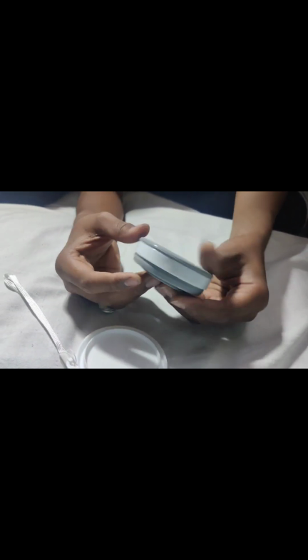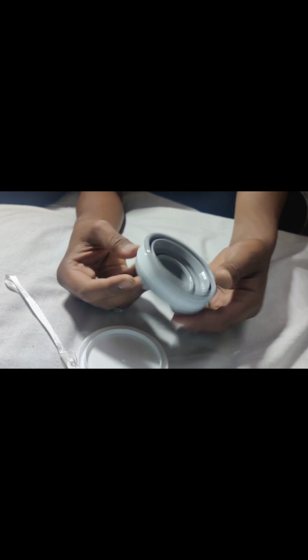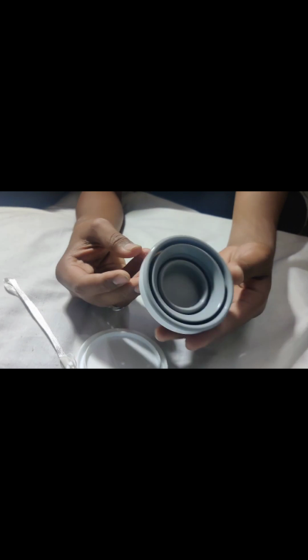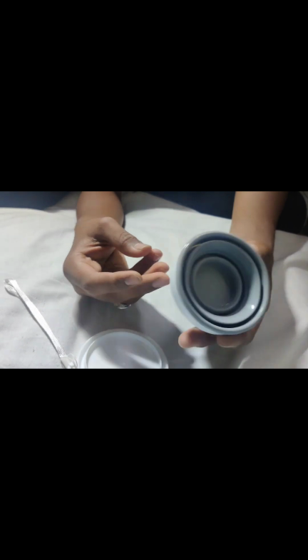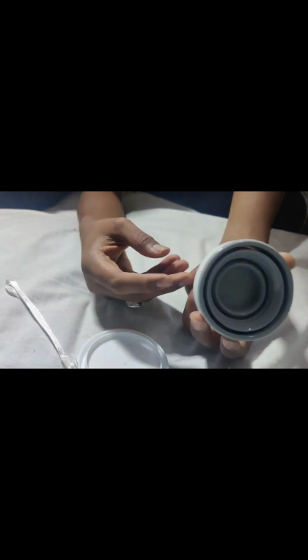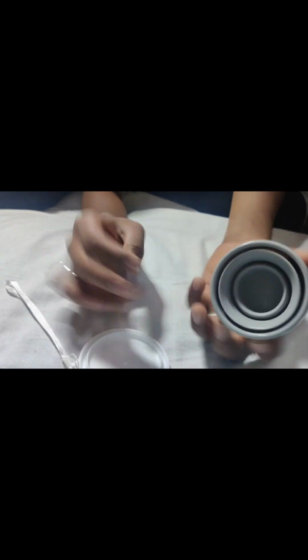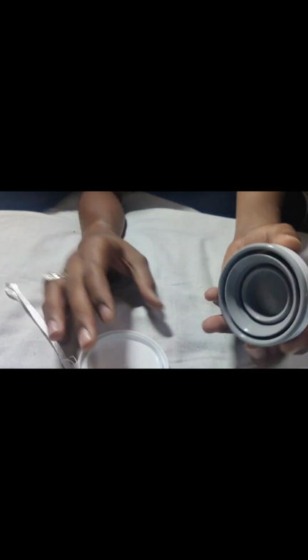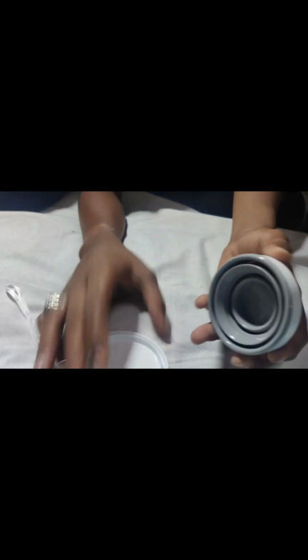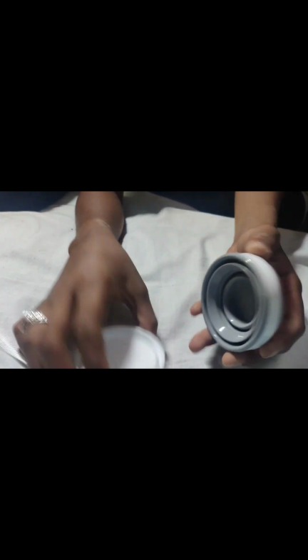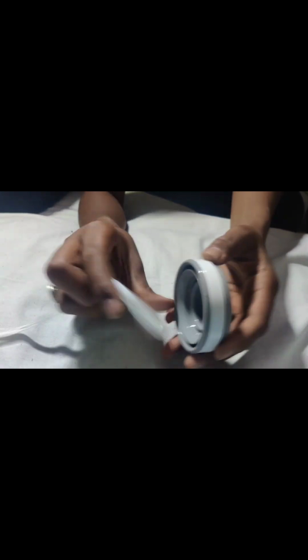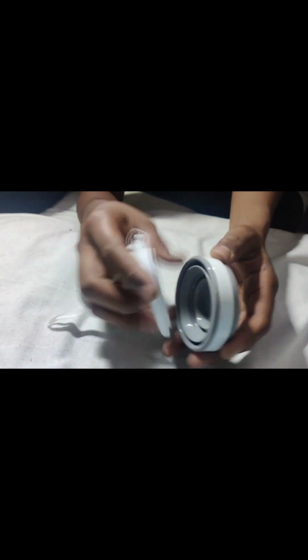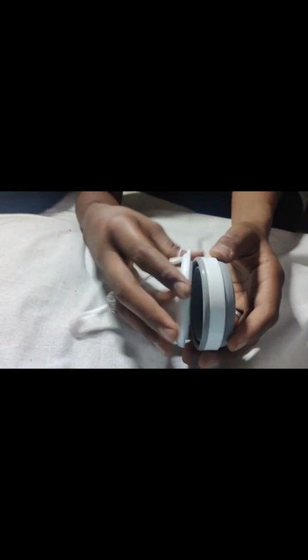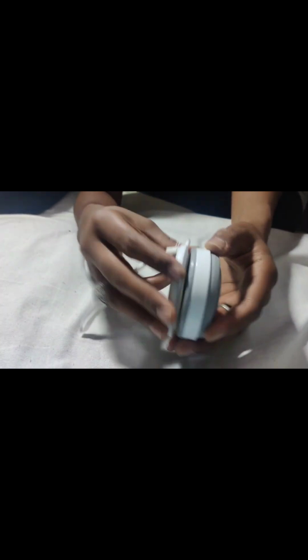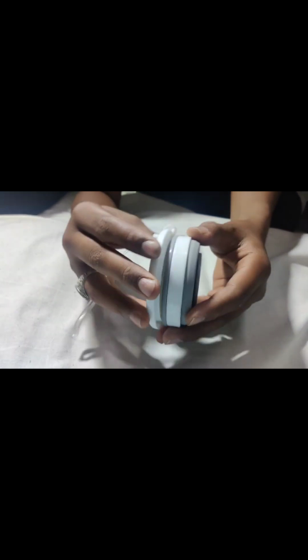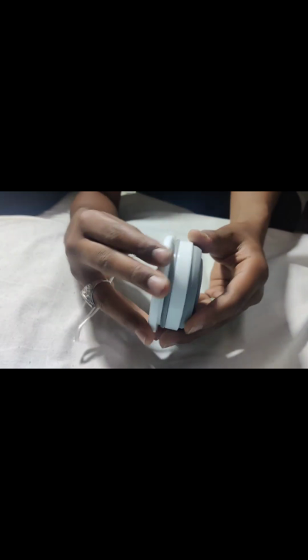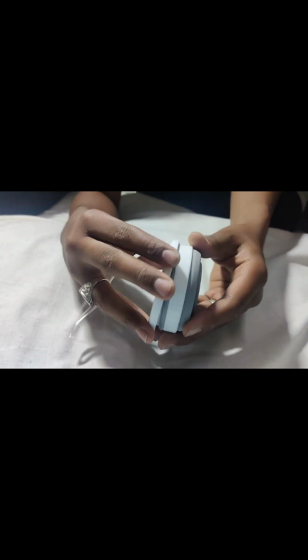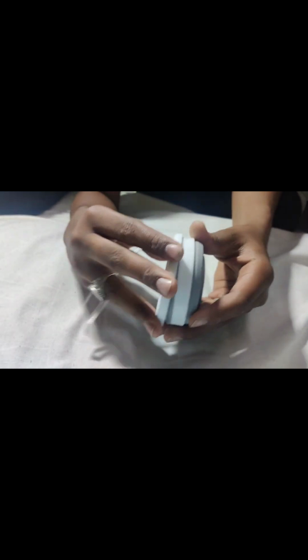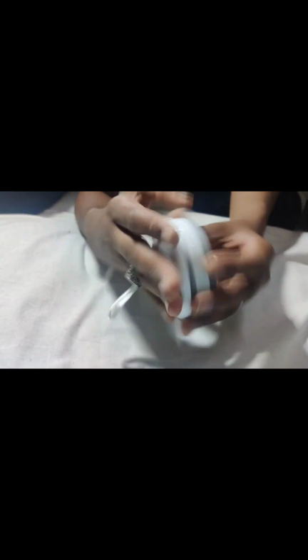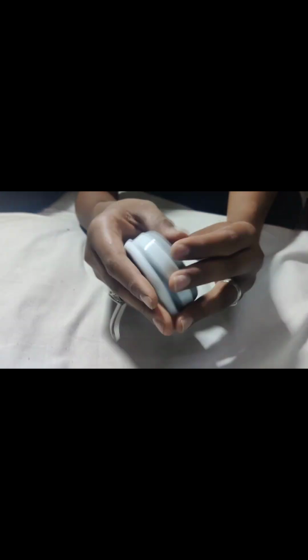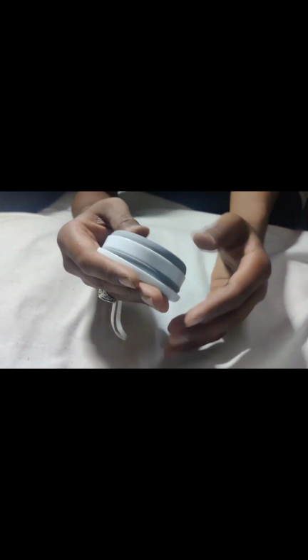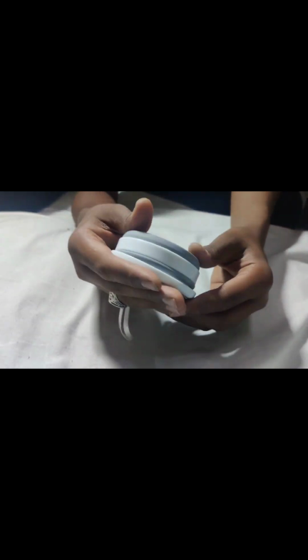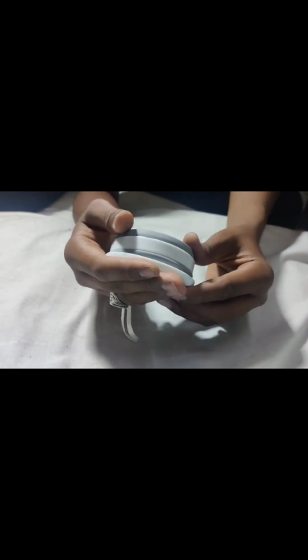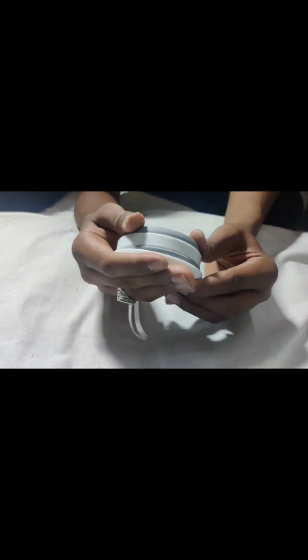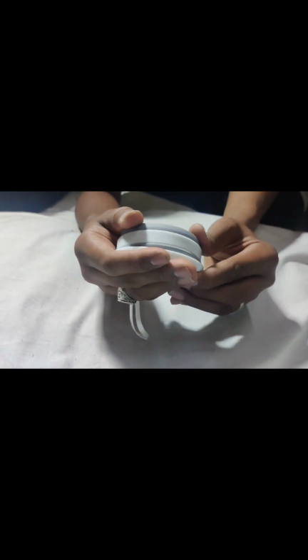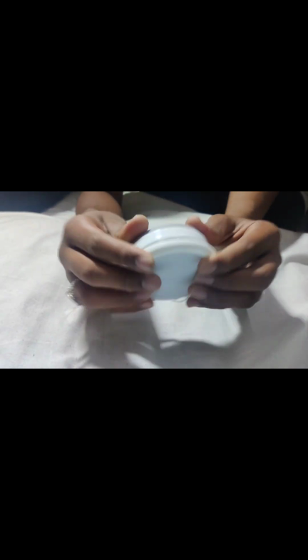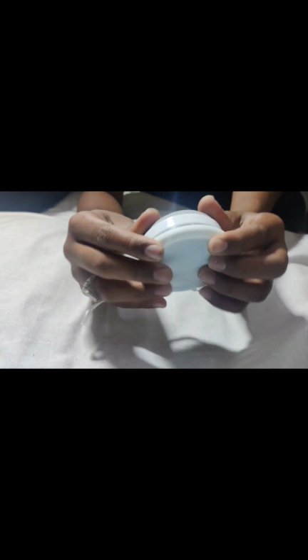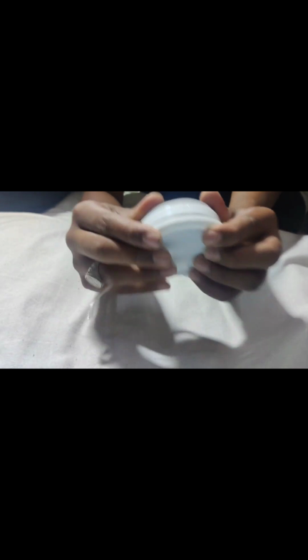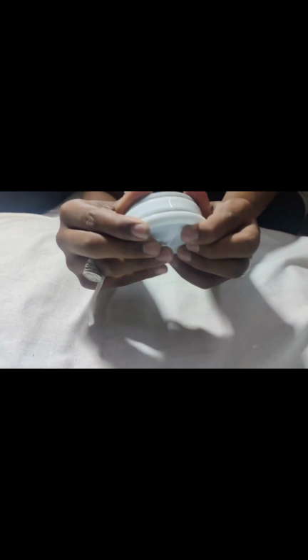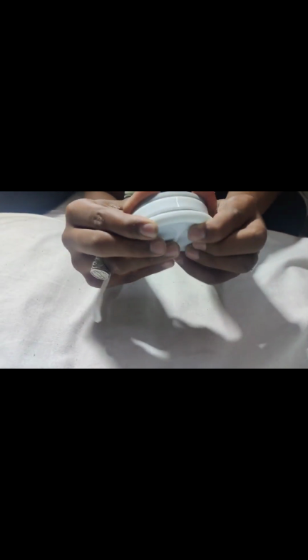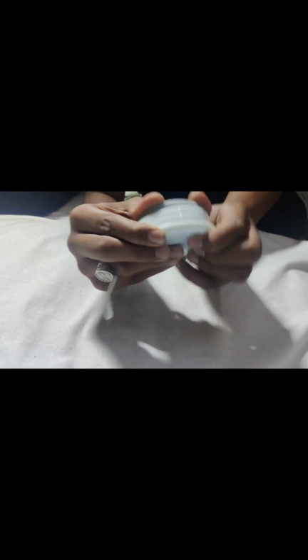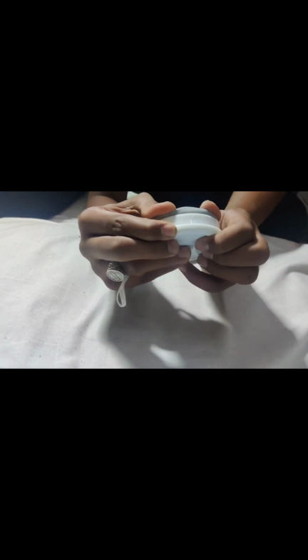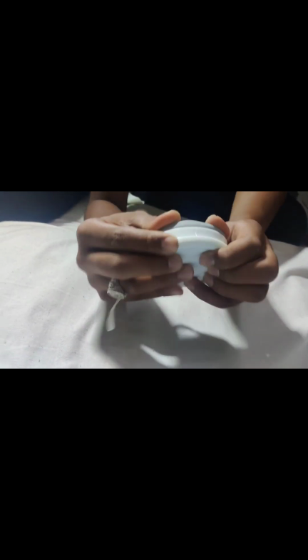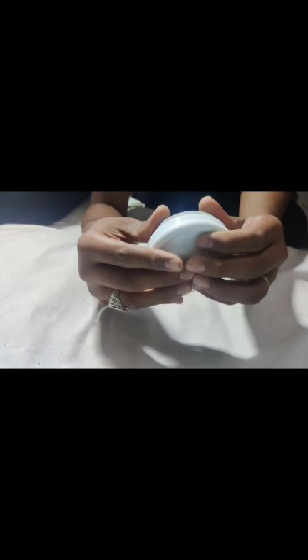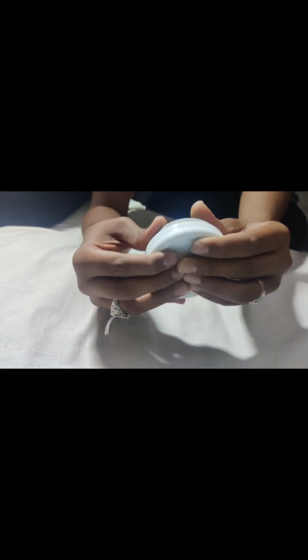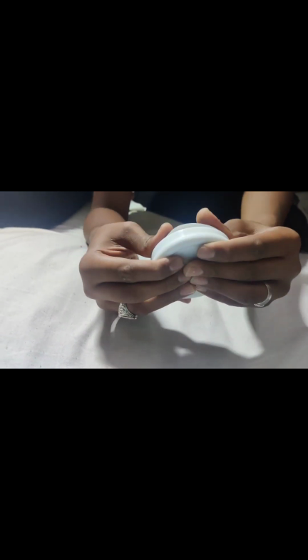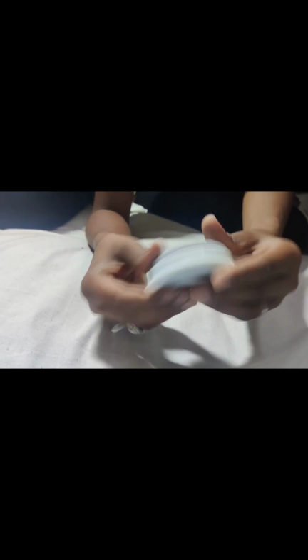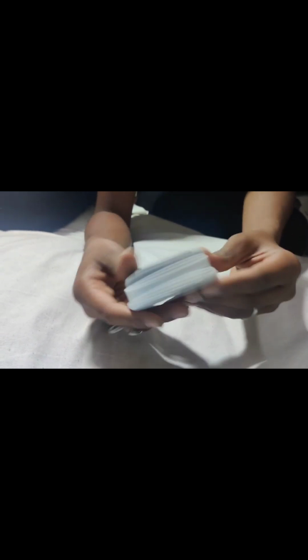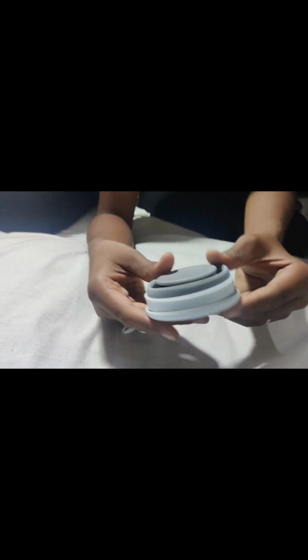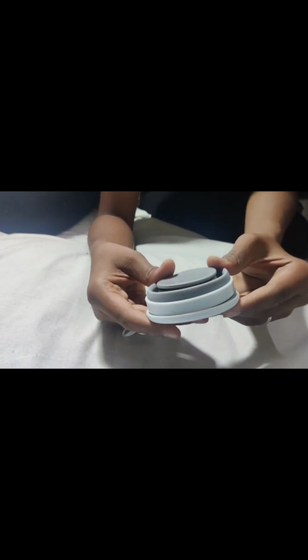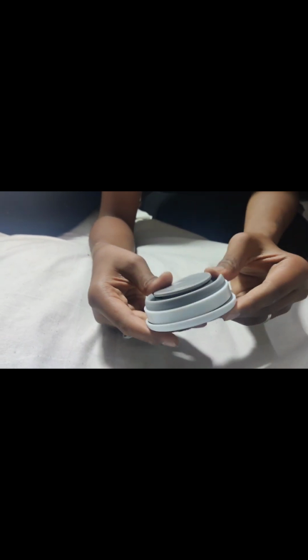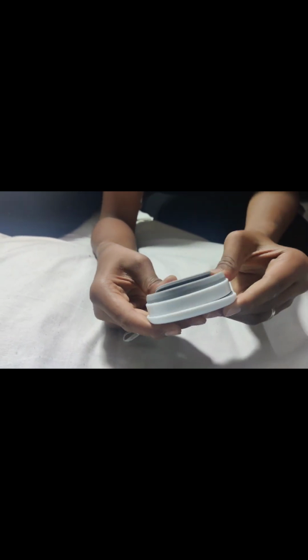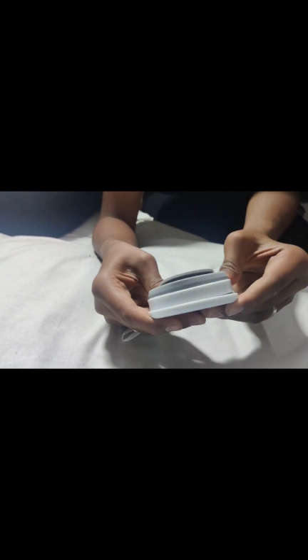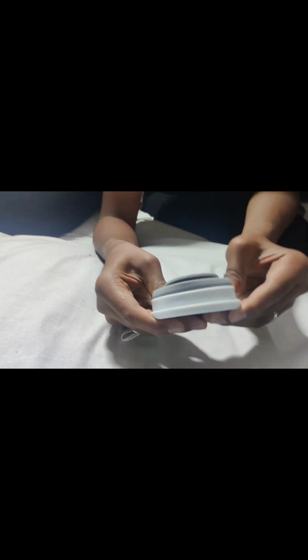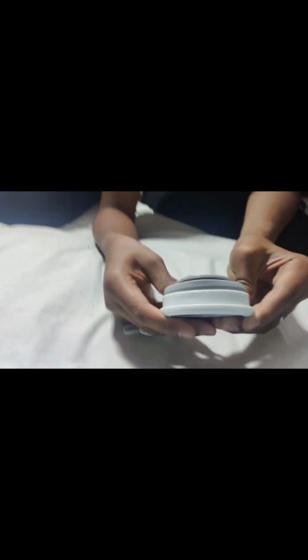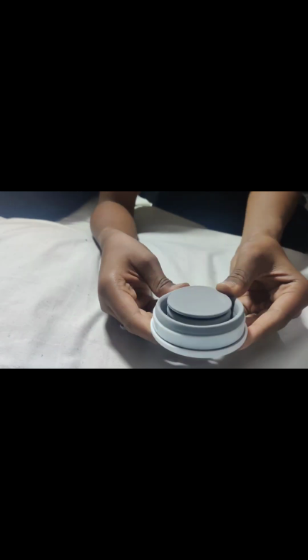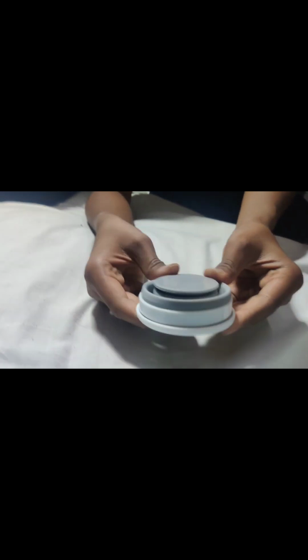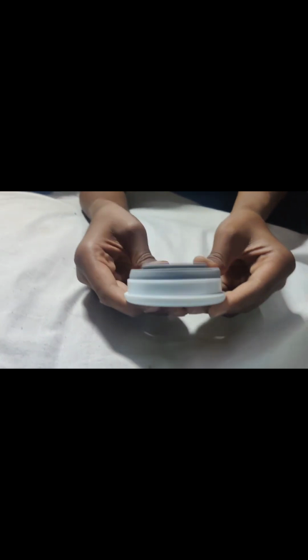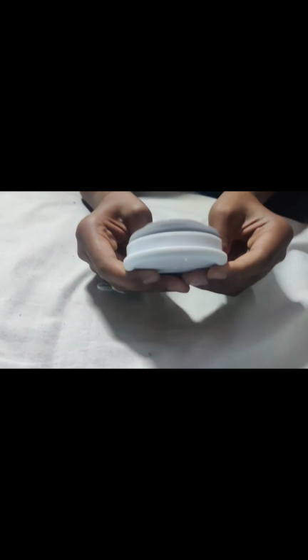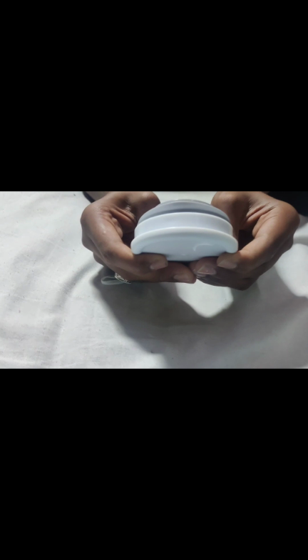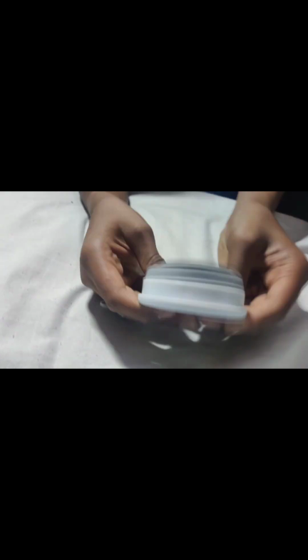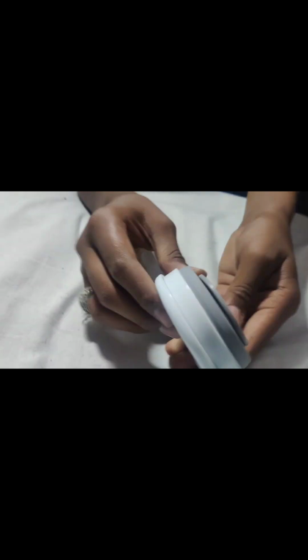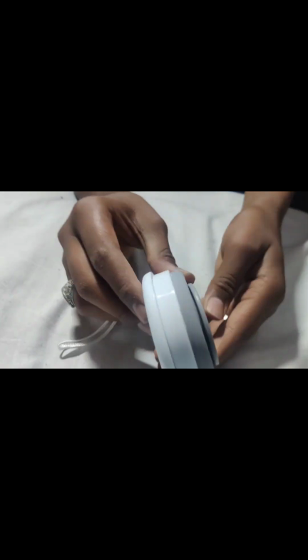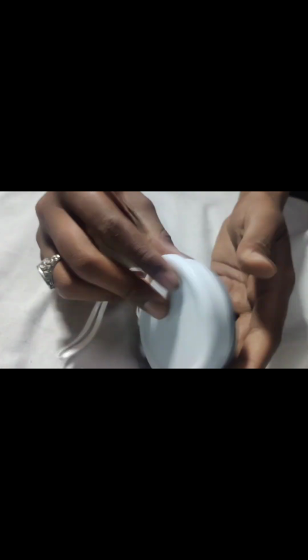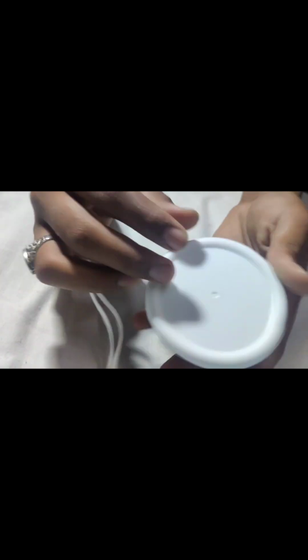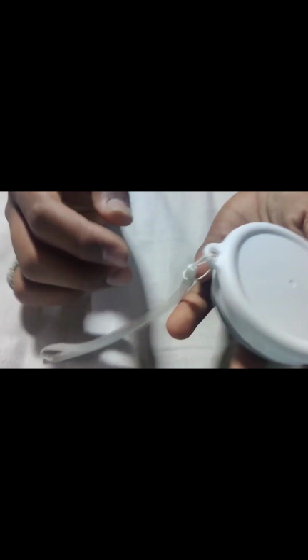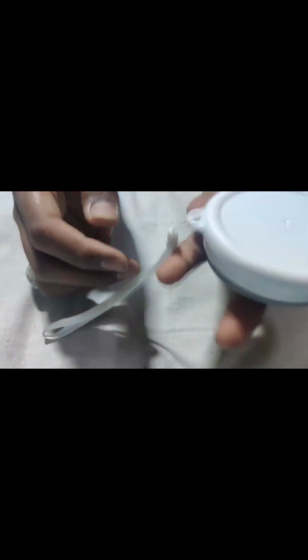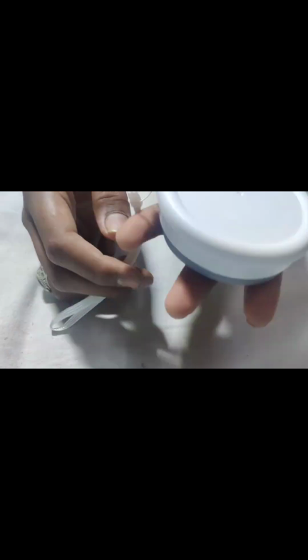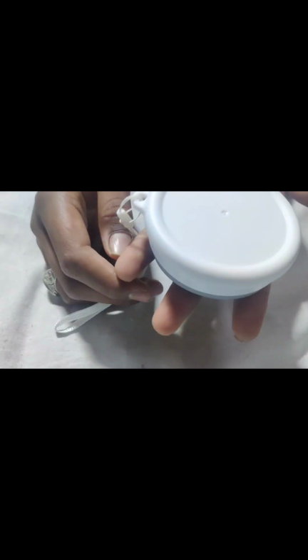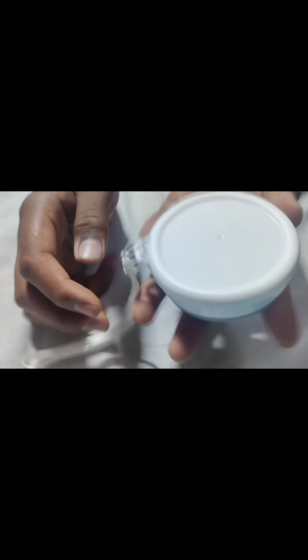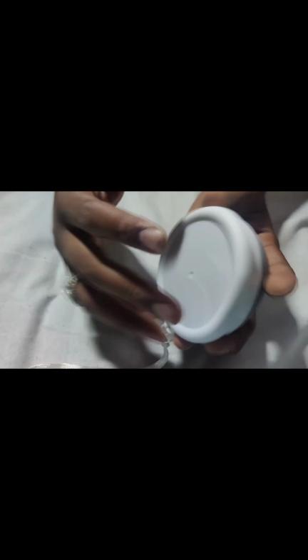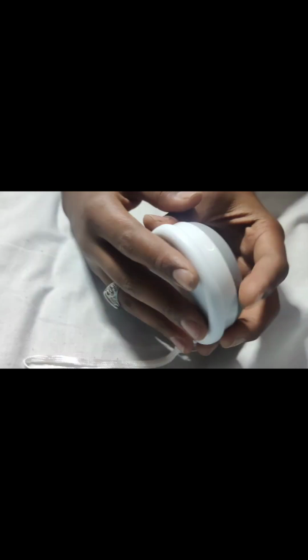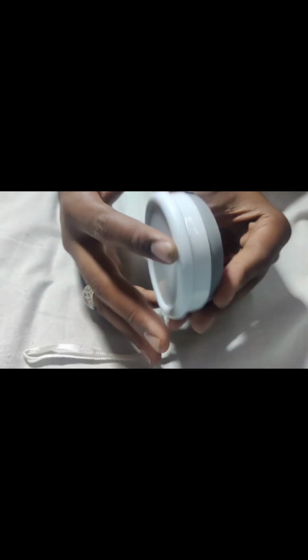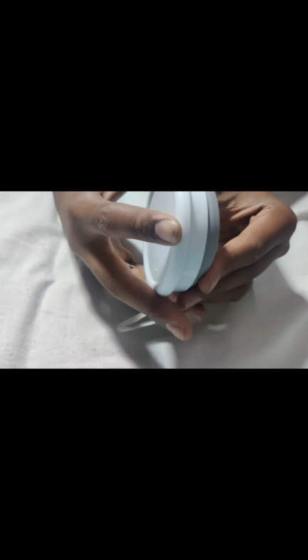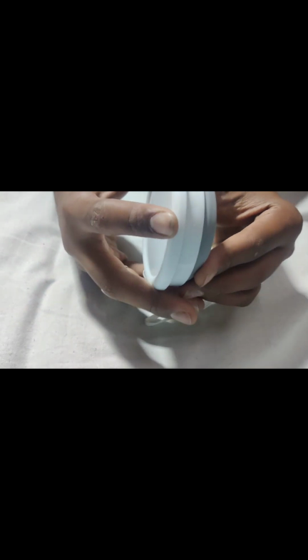It is leak-proof, there is no leak — no water, no tea, no coffee will spill. You can drink all of these from it.